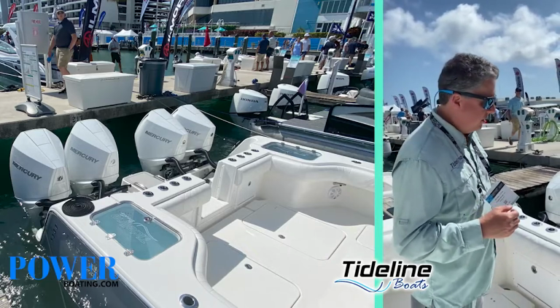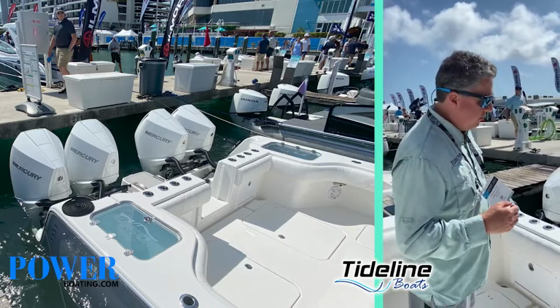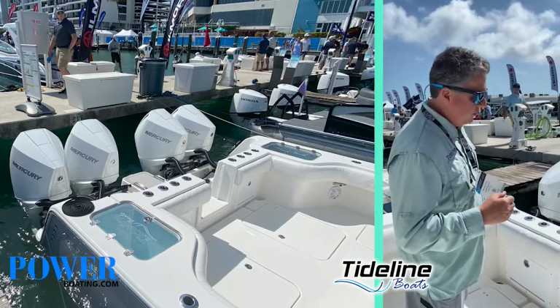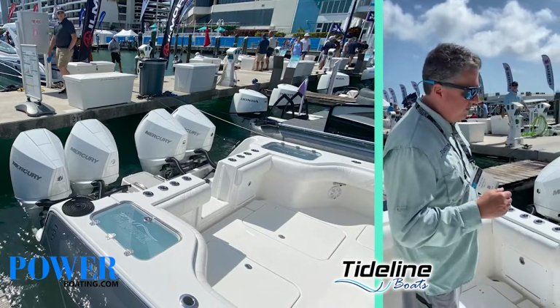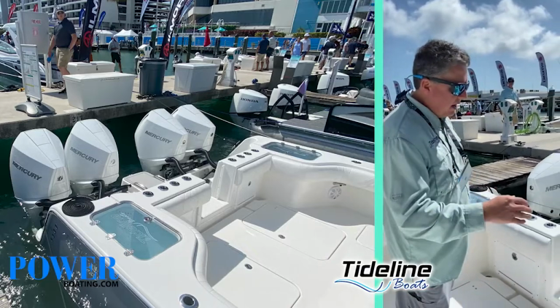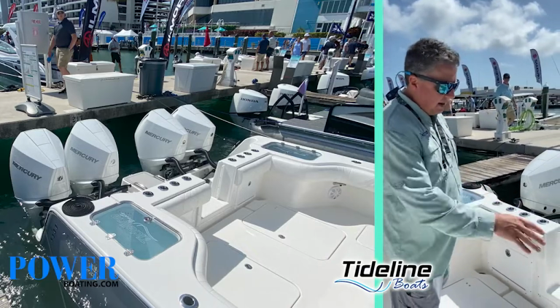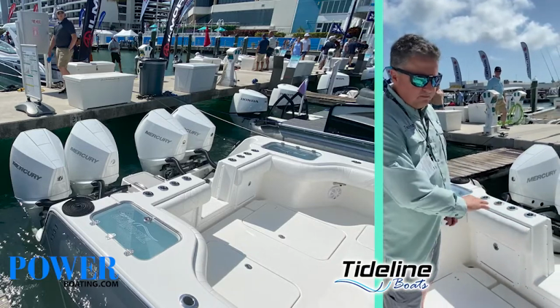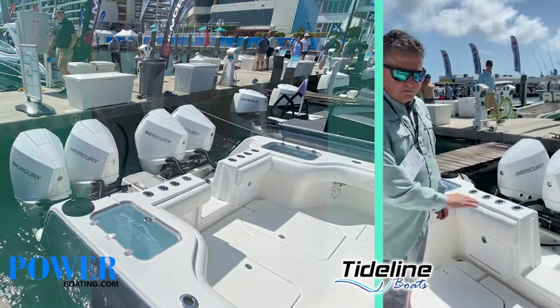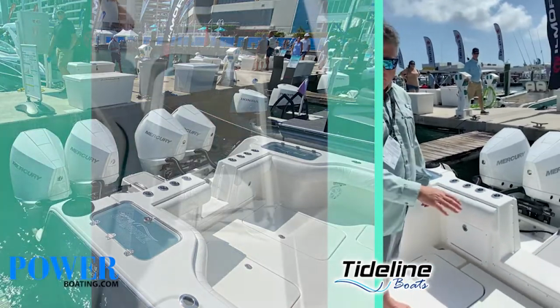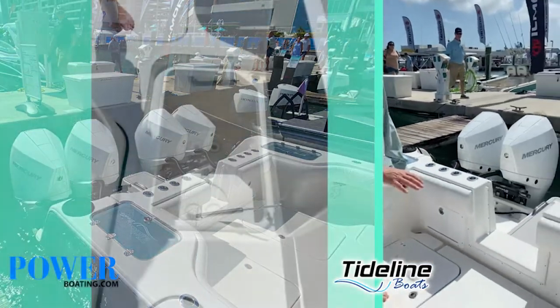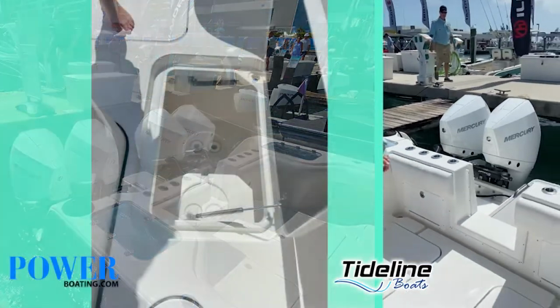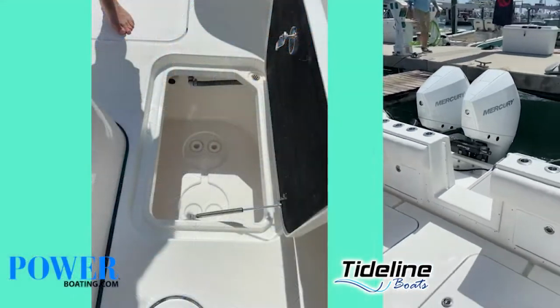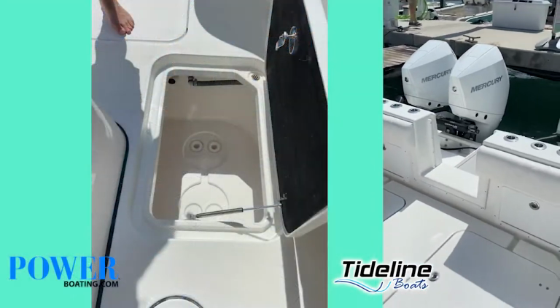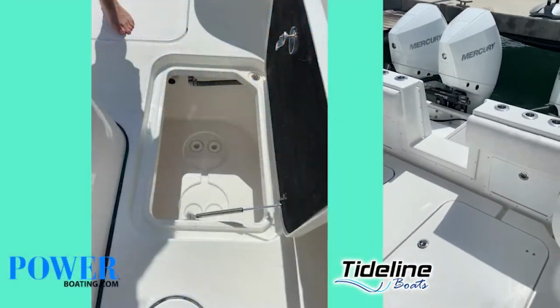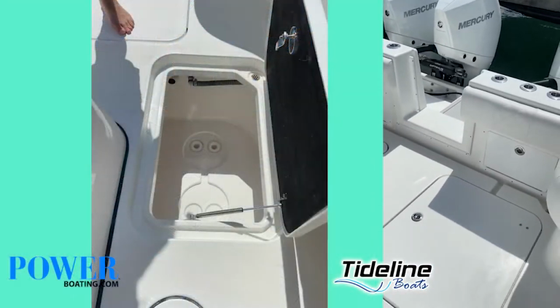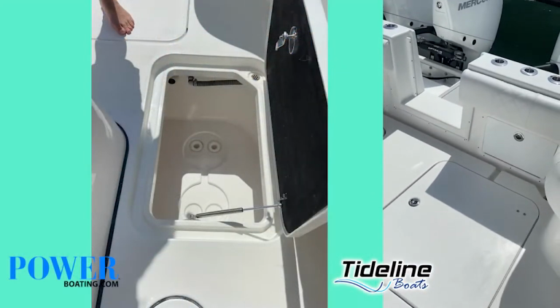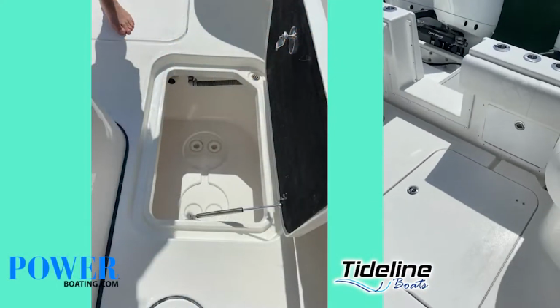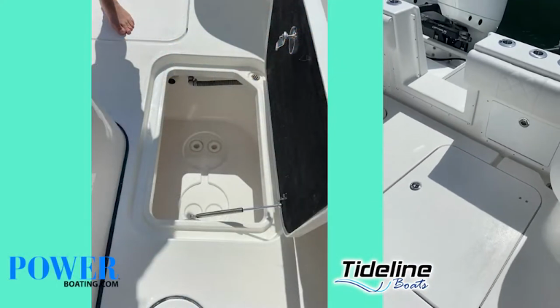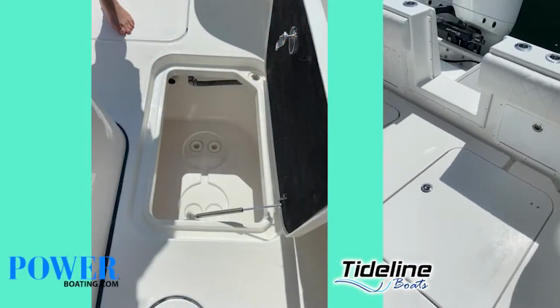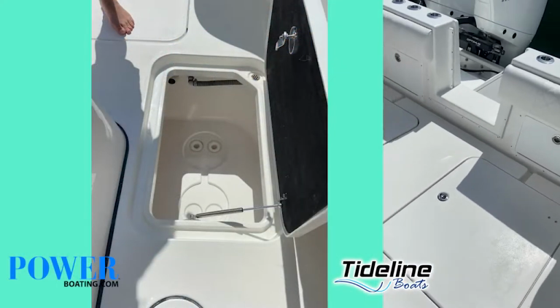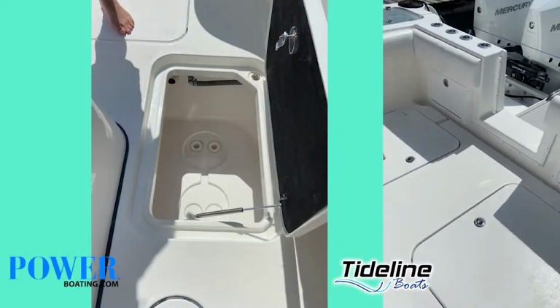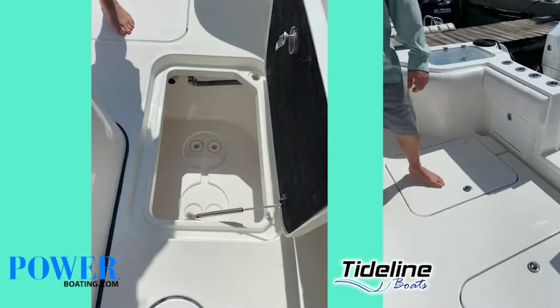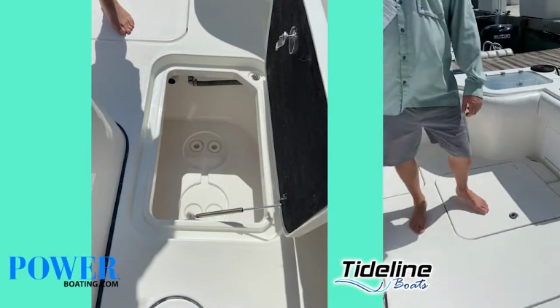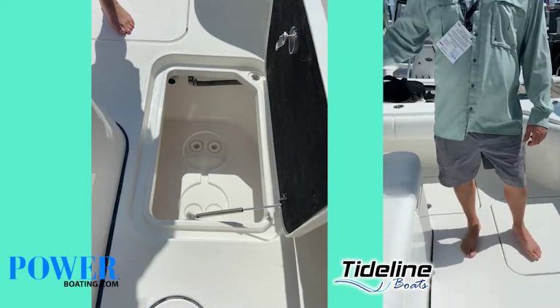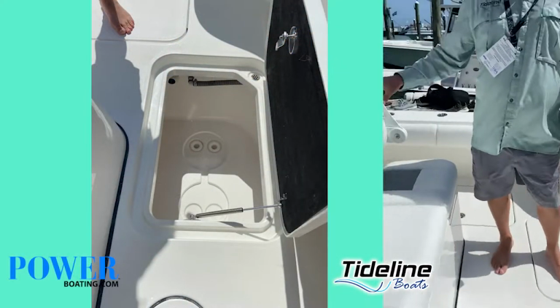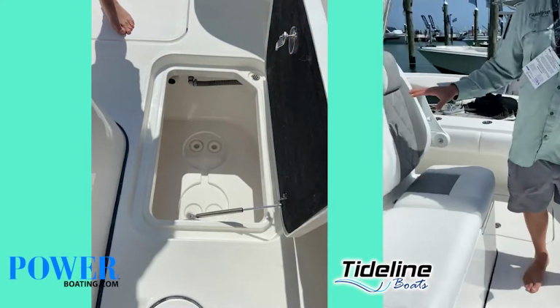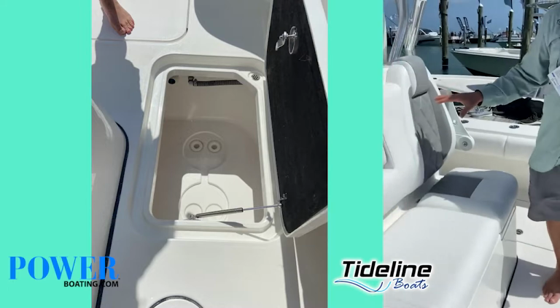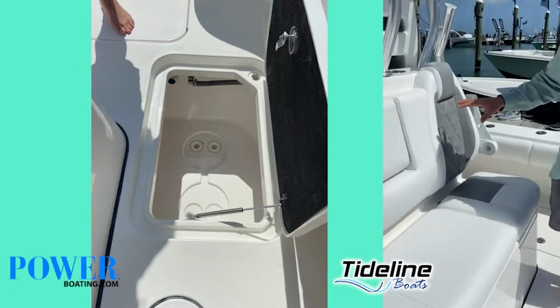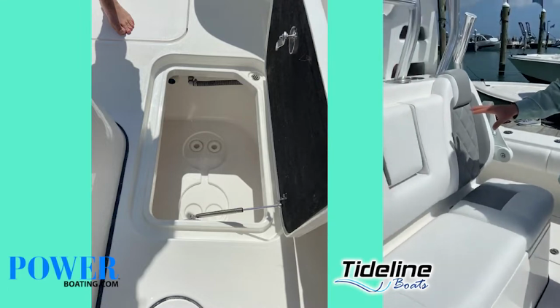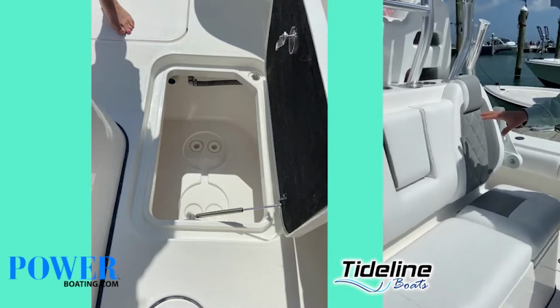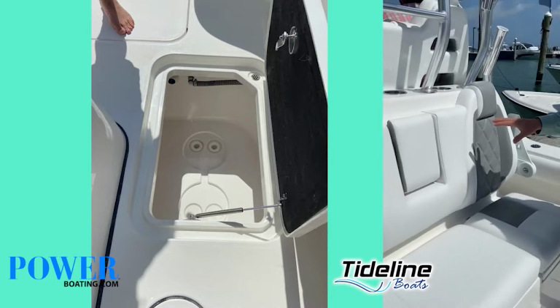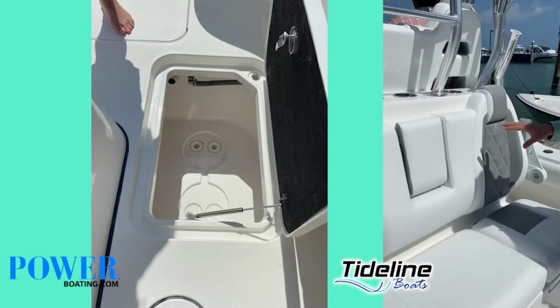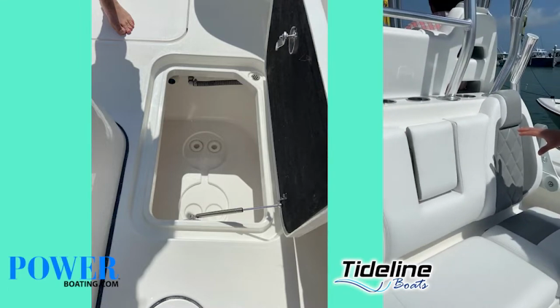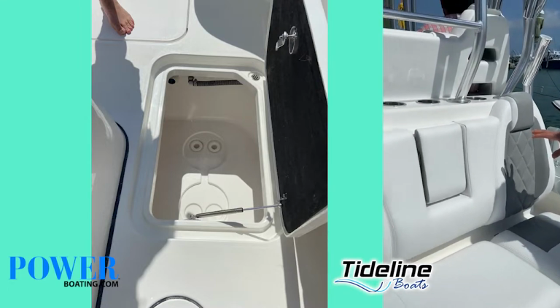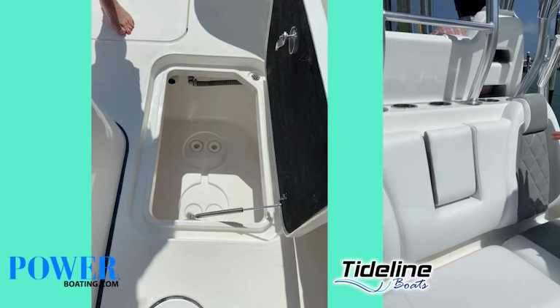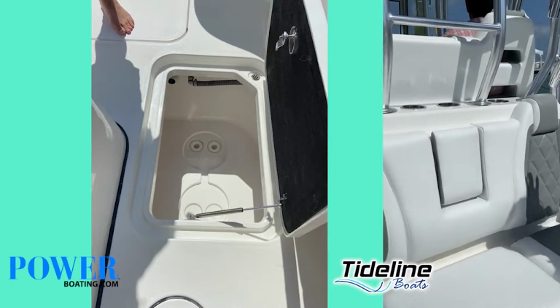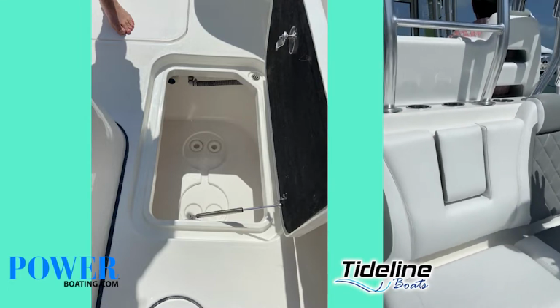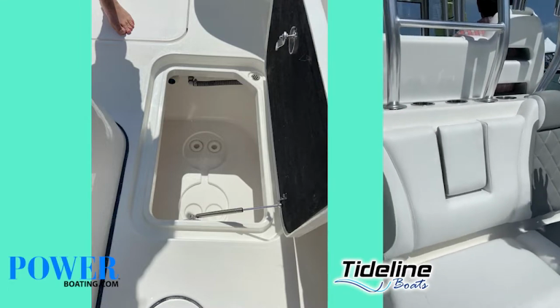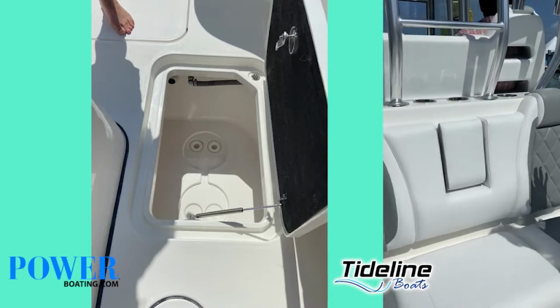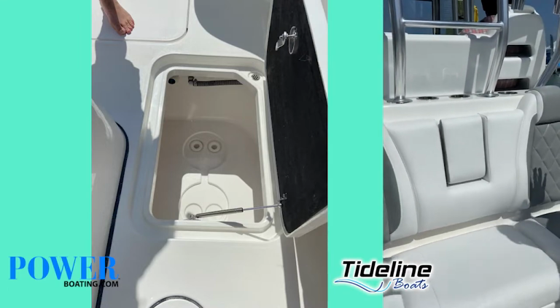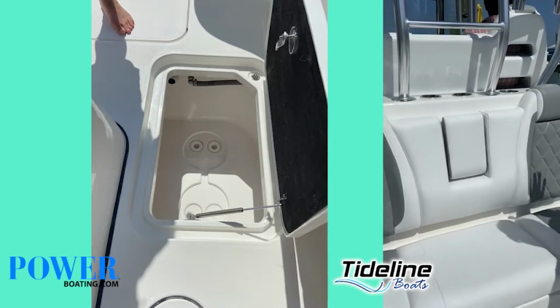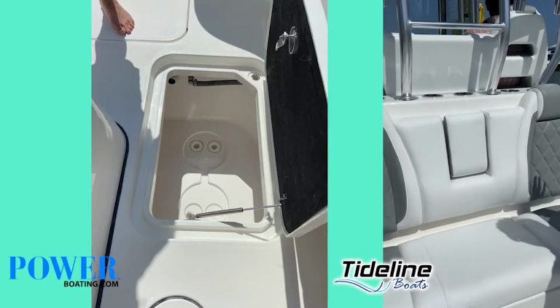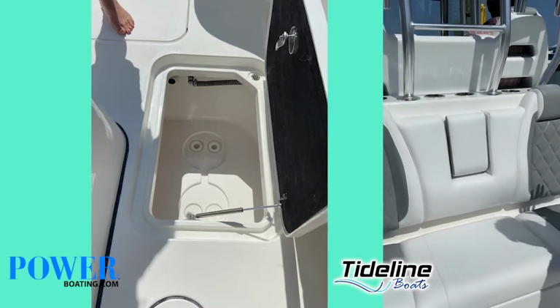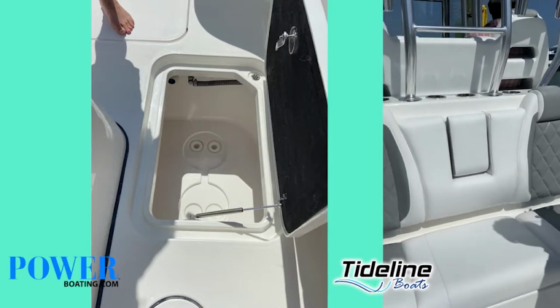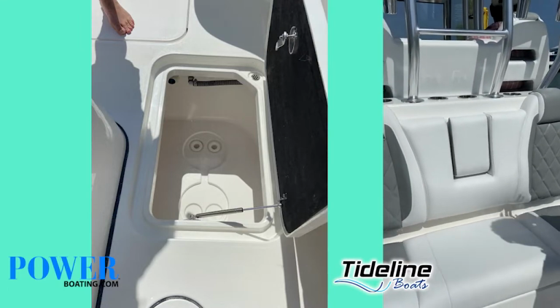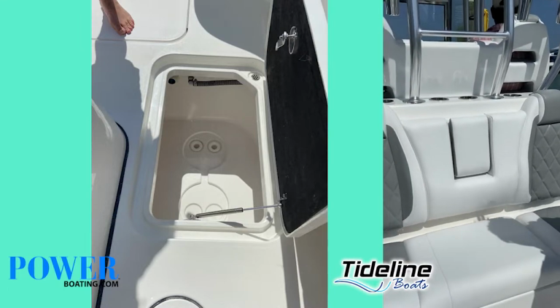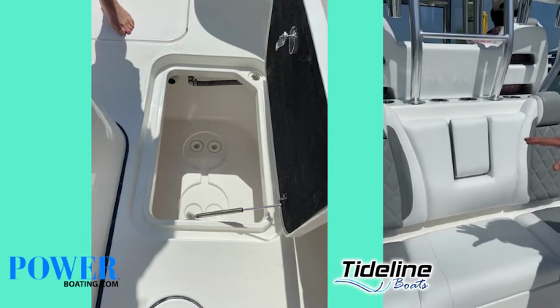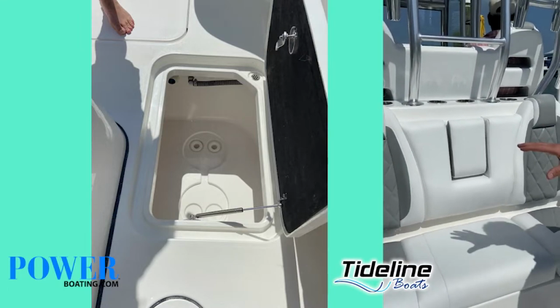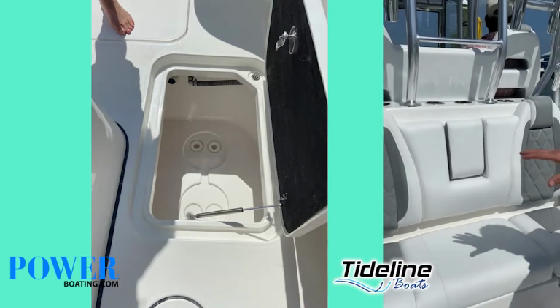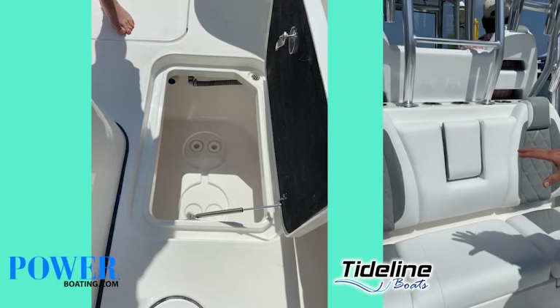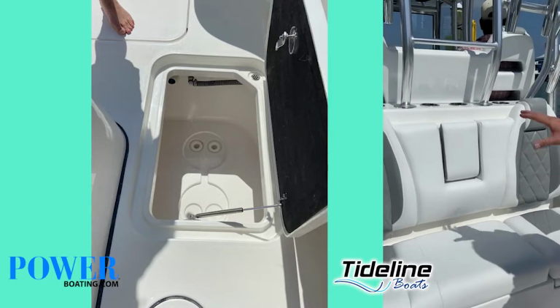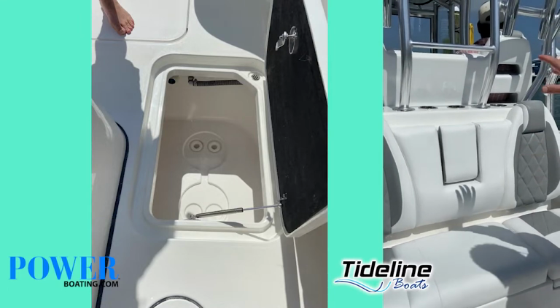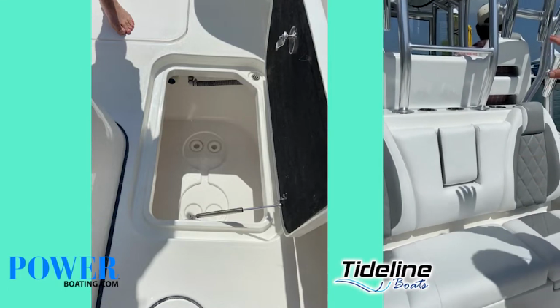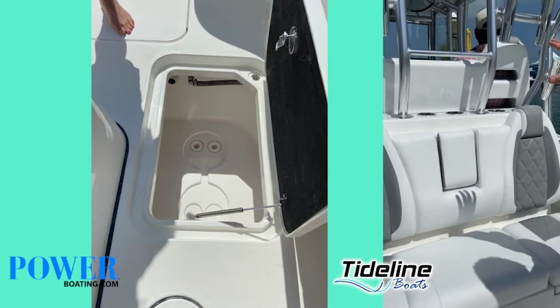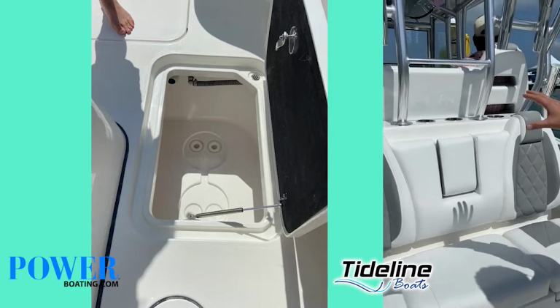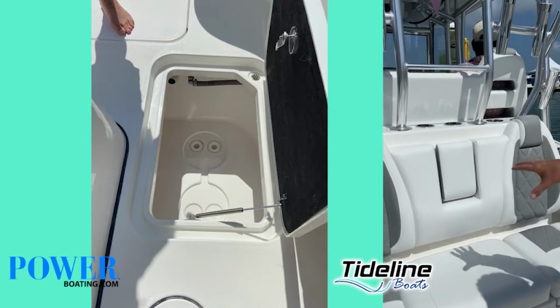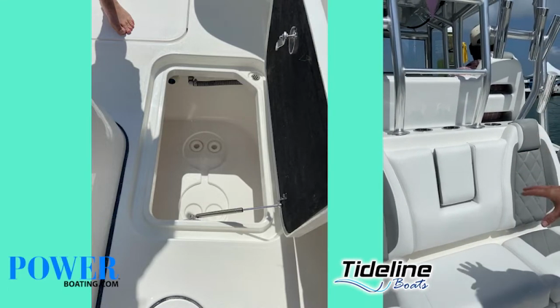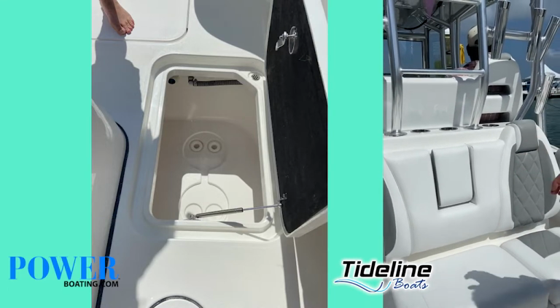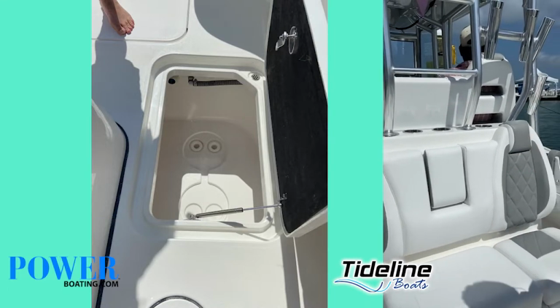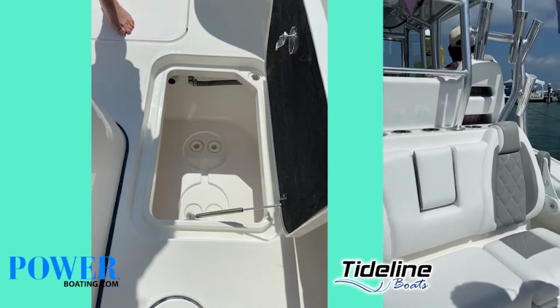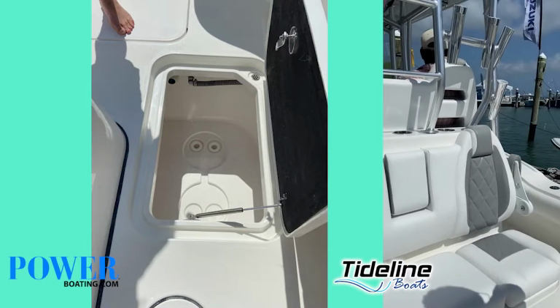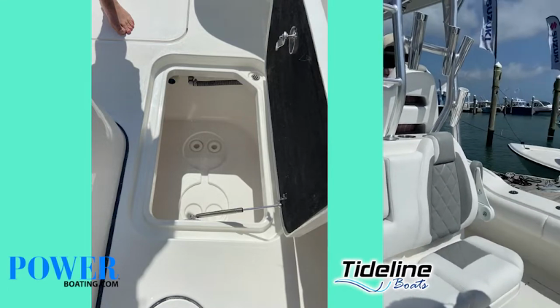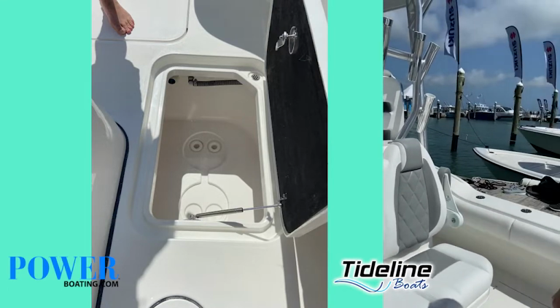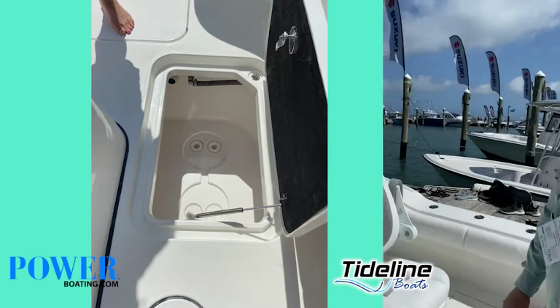We've got huge bilge access. This is a bench seat in the back. We can also offer two seats with a sink station in the middle.